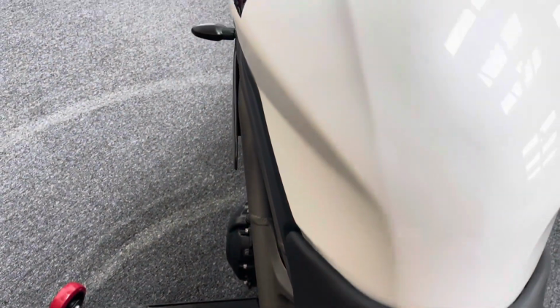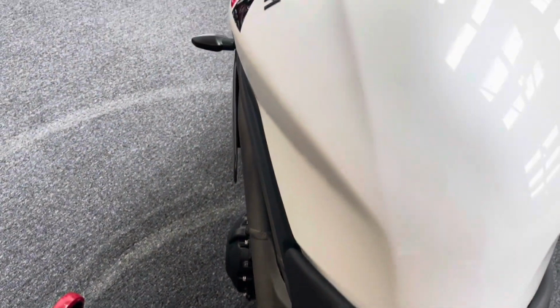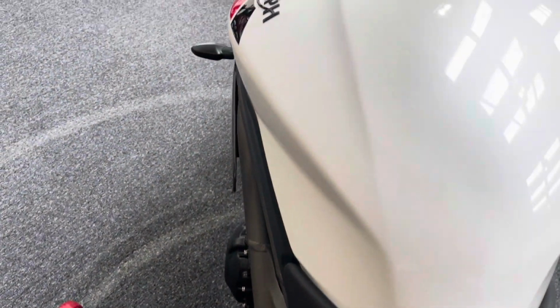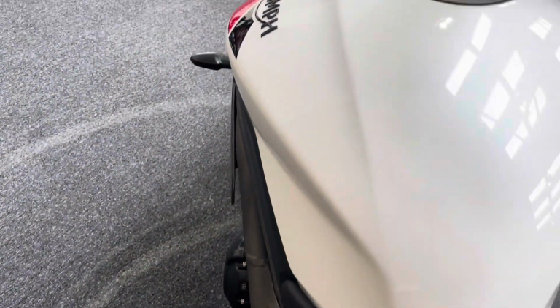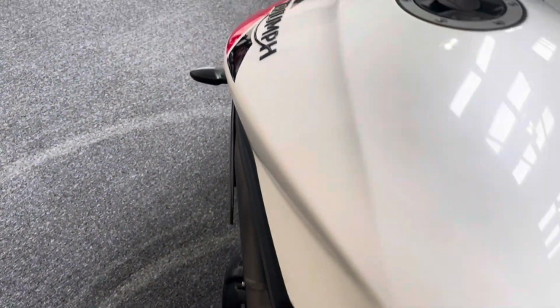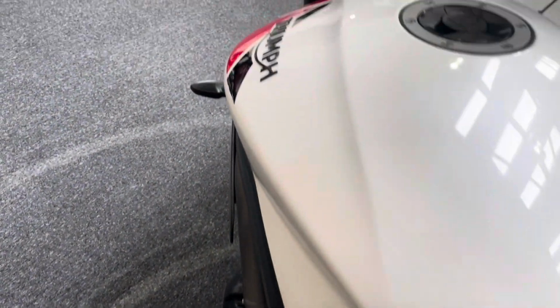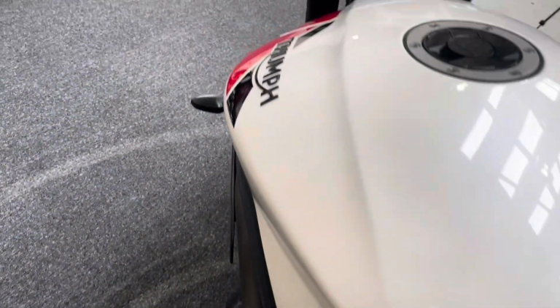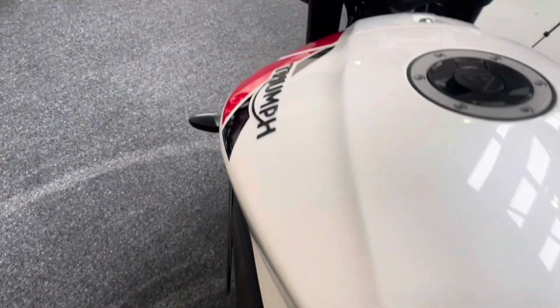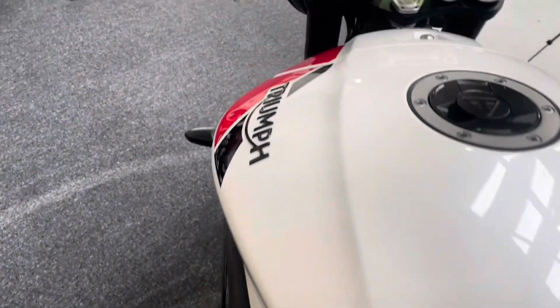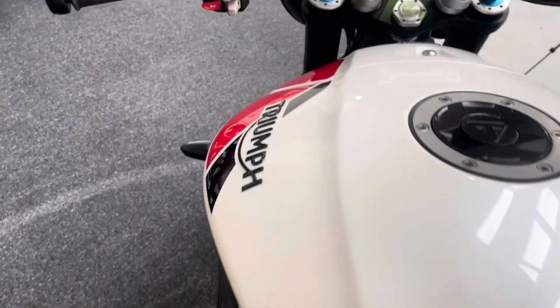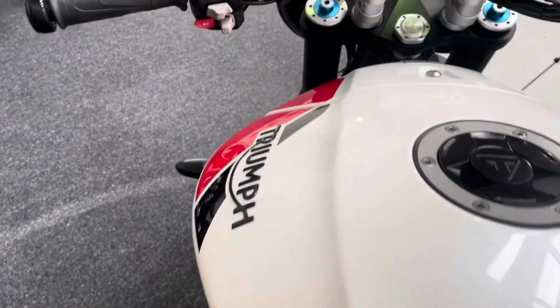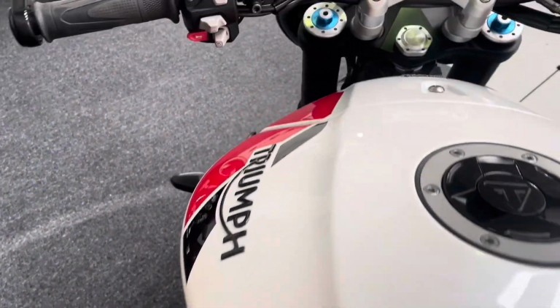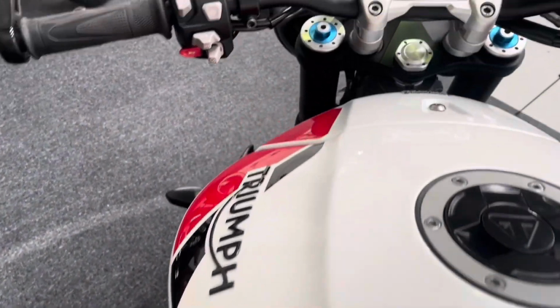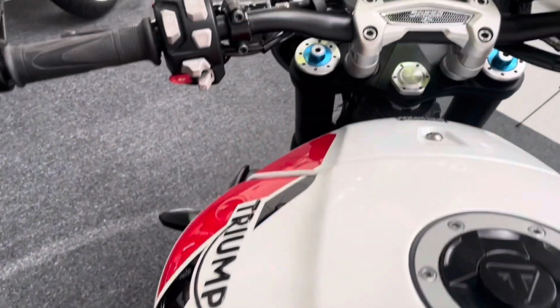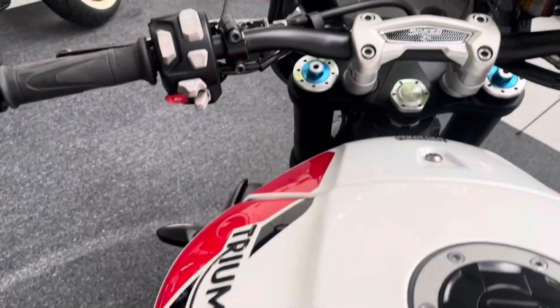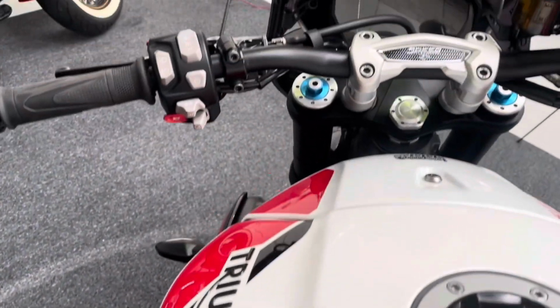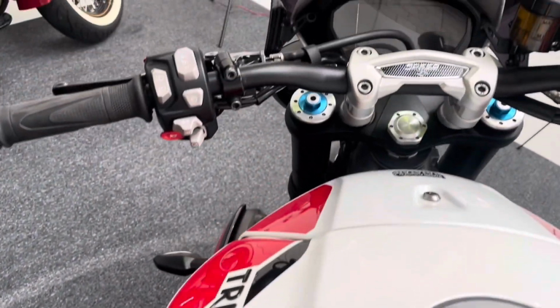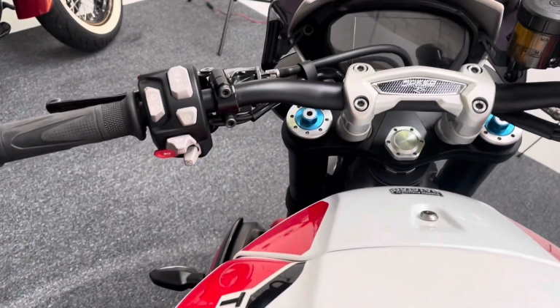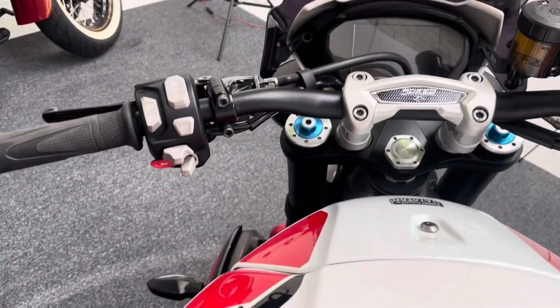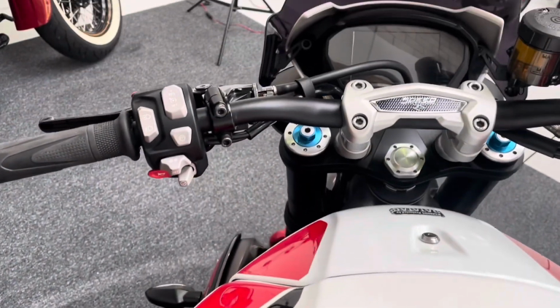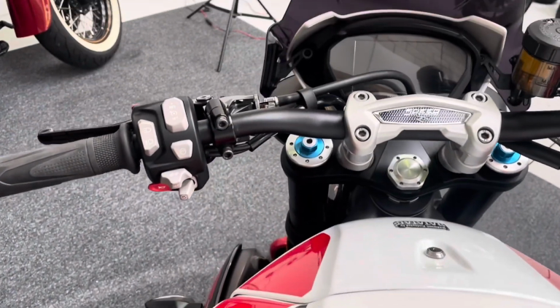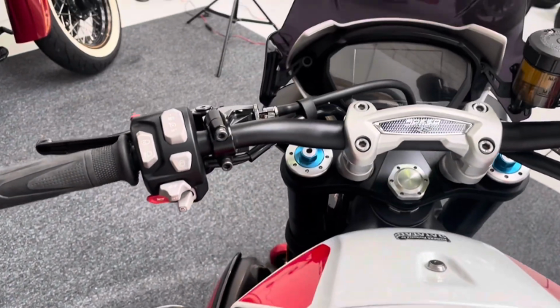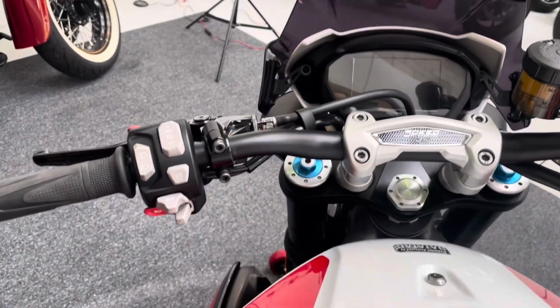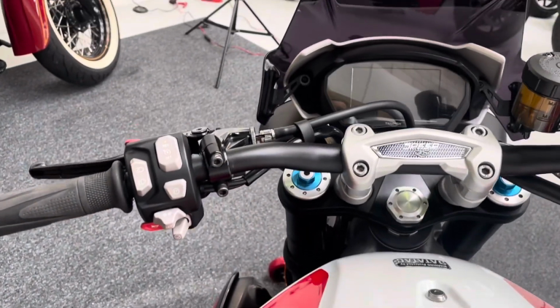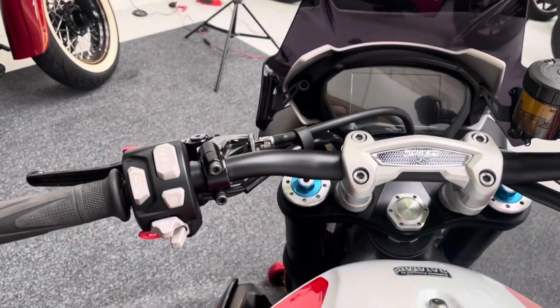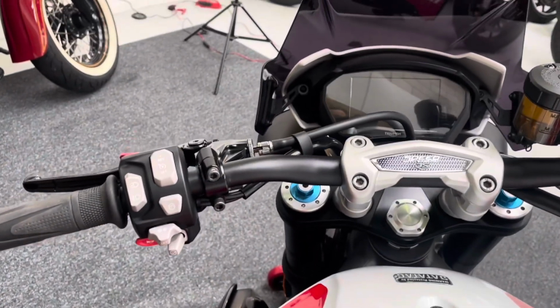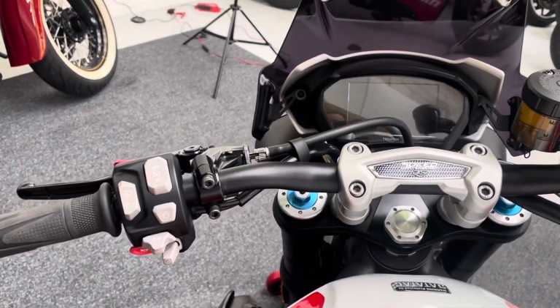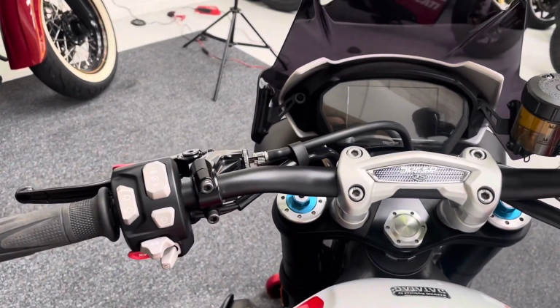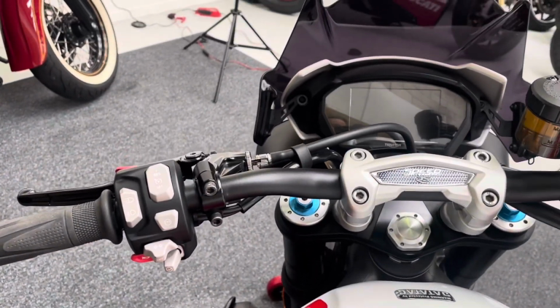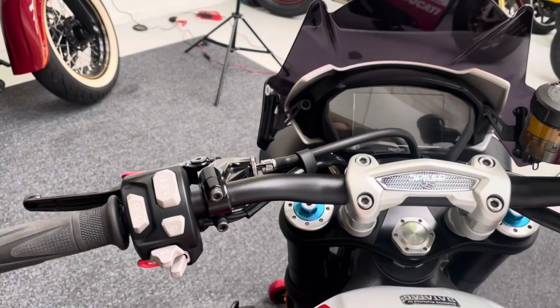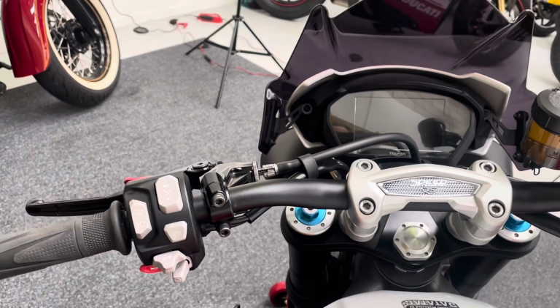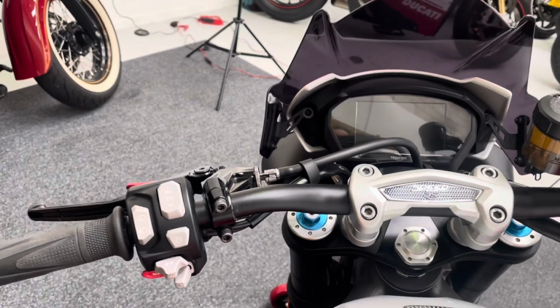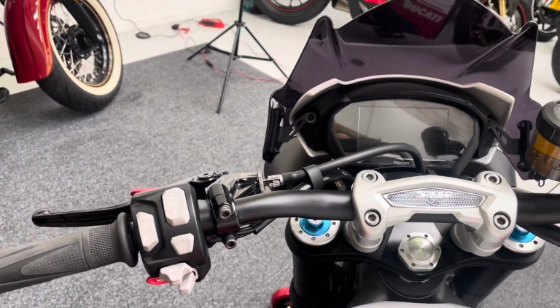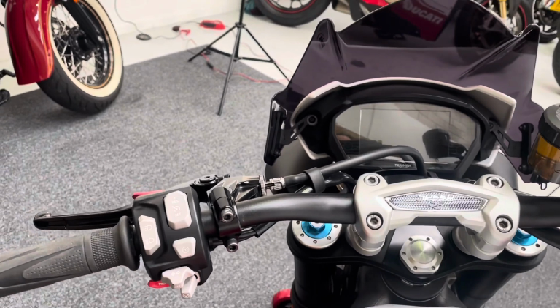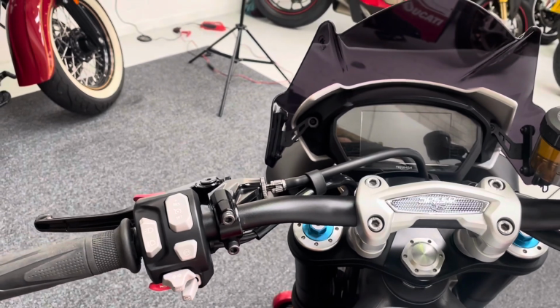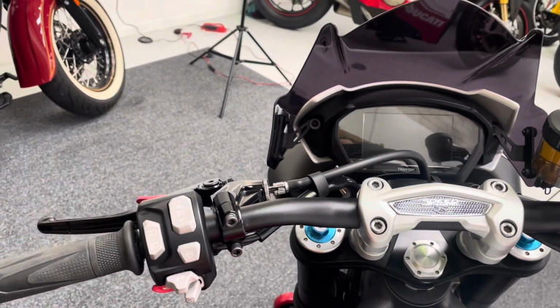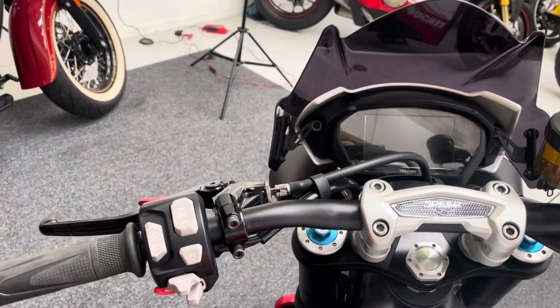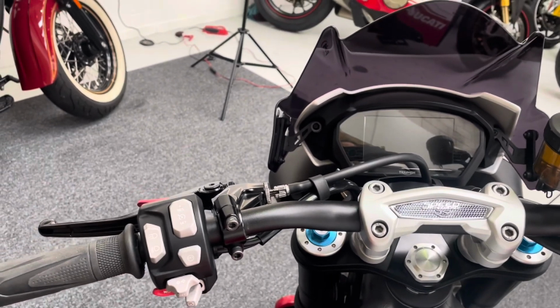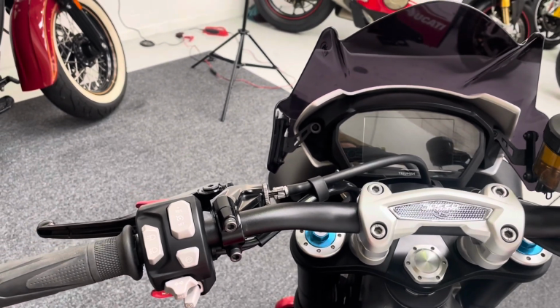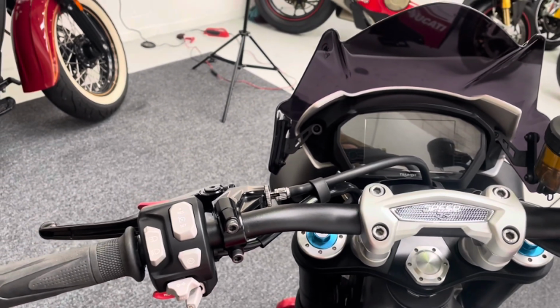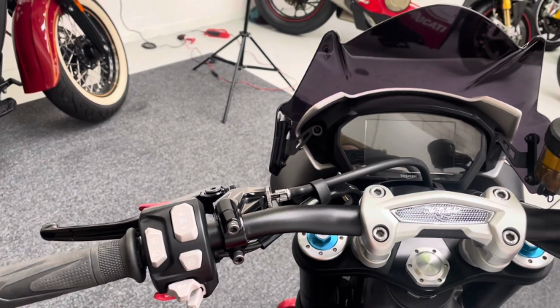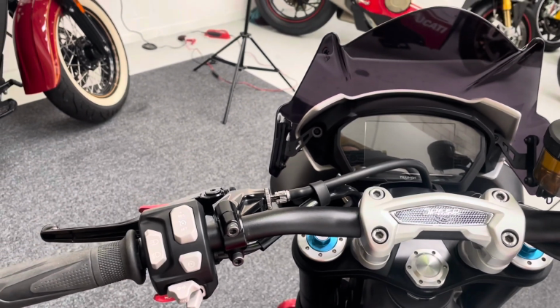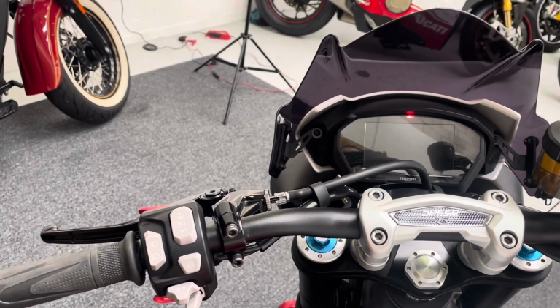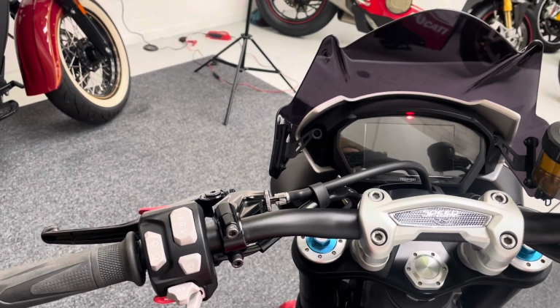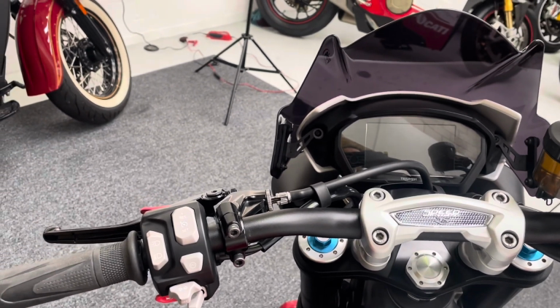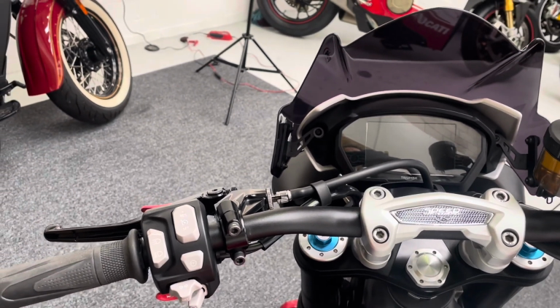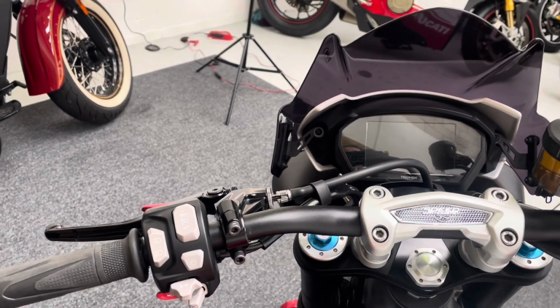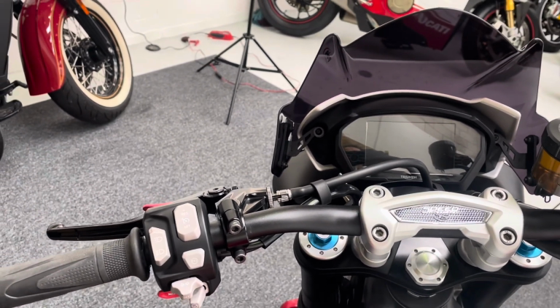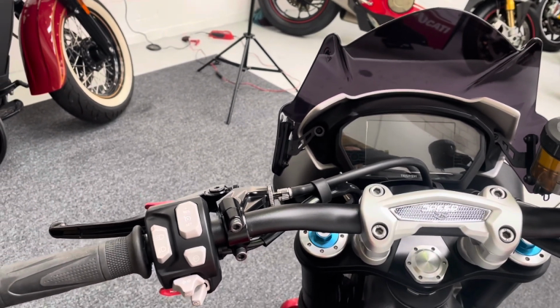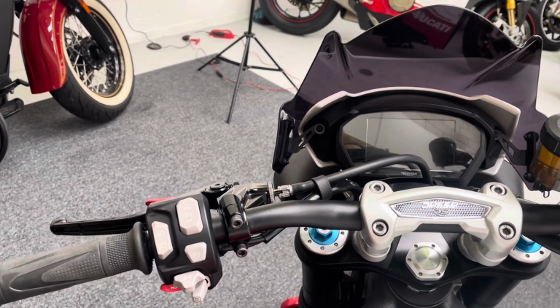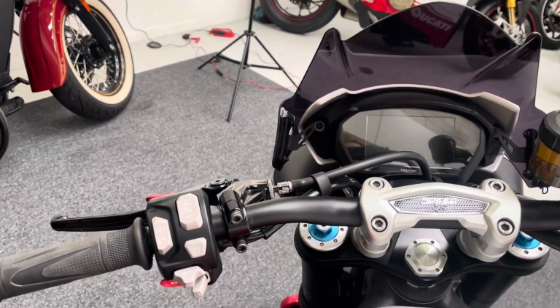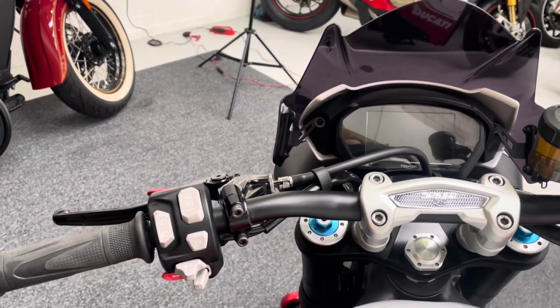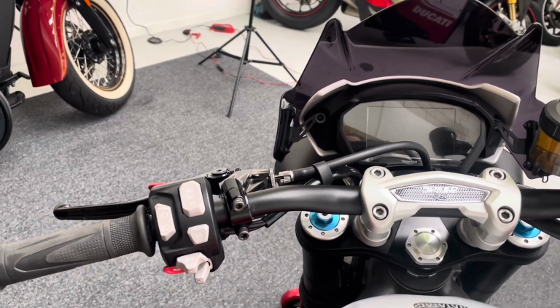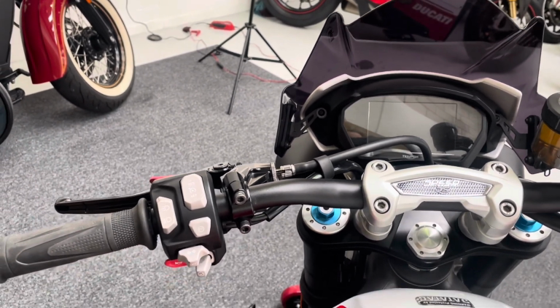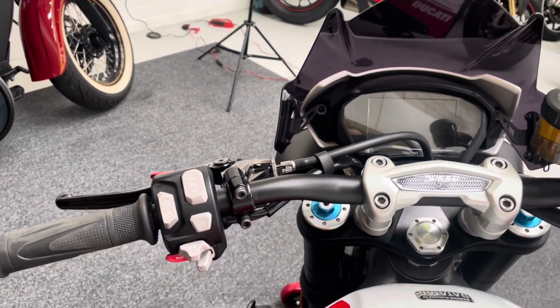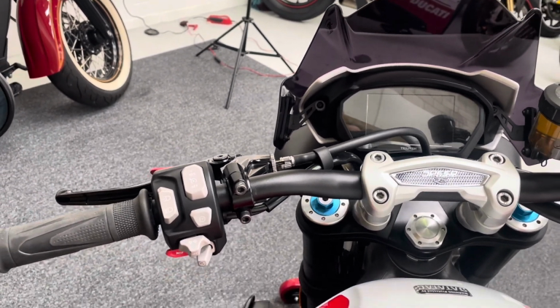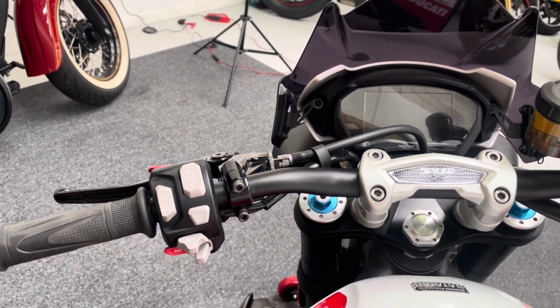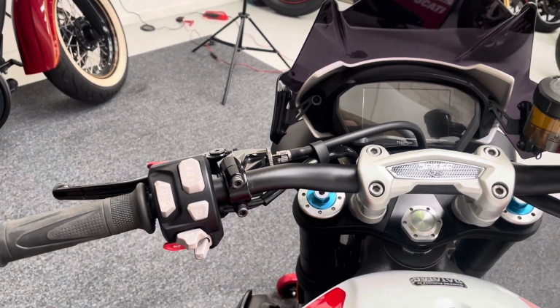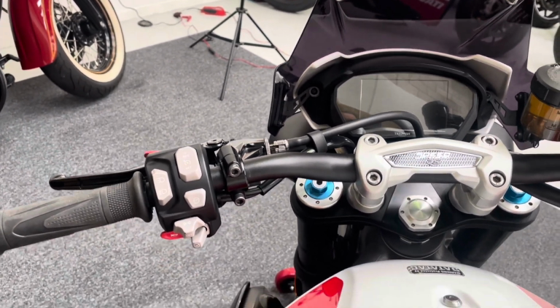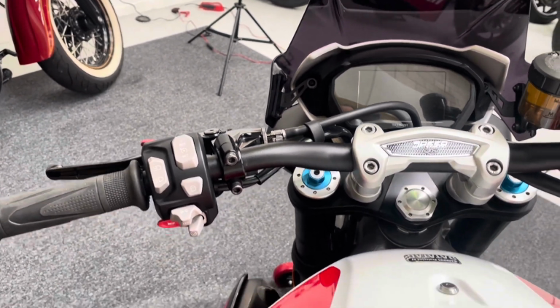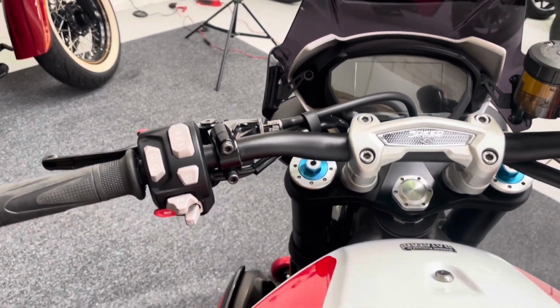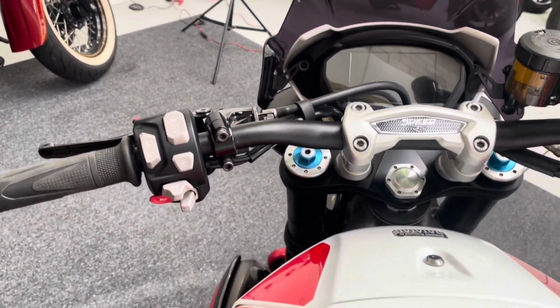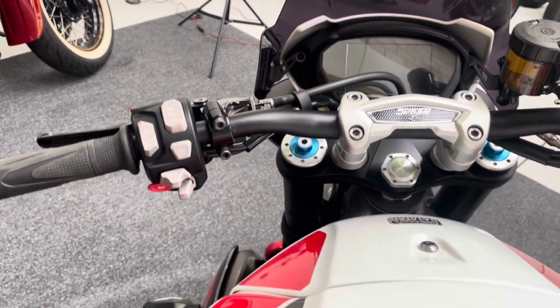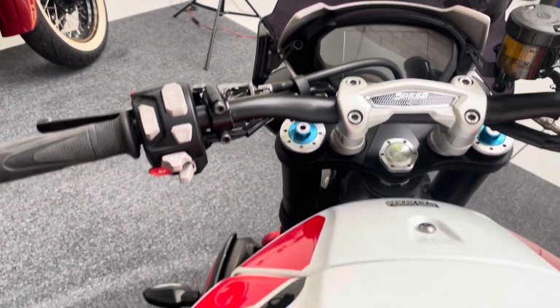This bike also has keyless ignition and a TFT dash. You also get cruise control and various rider modes as well.